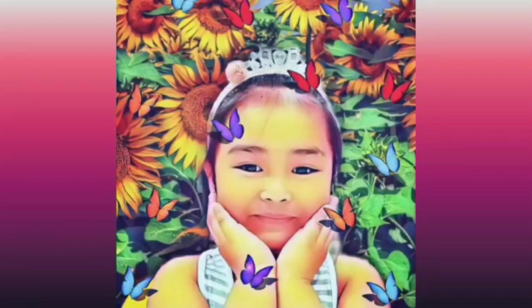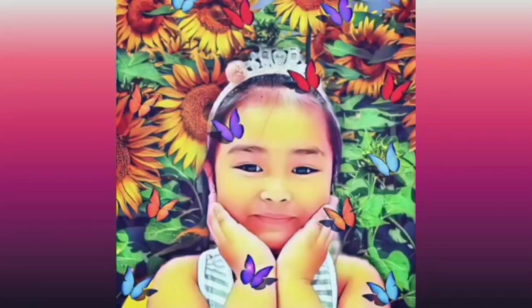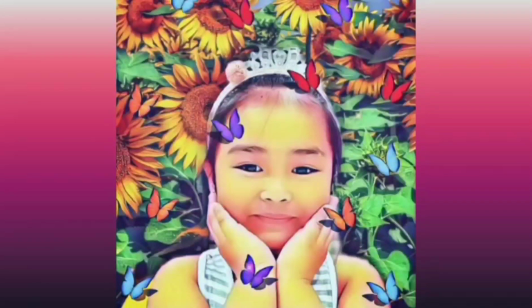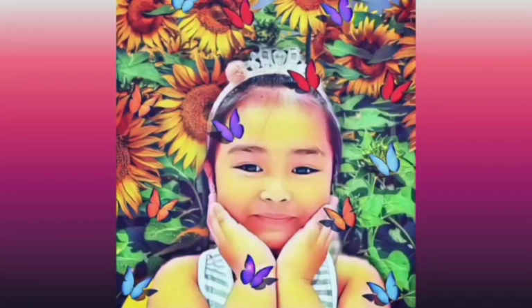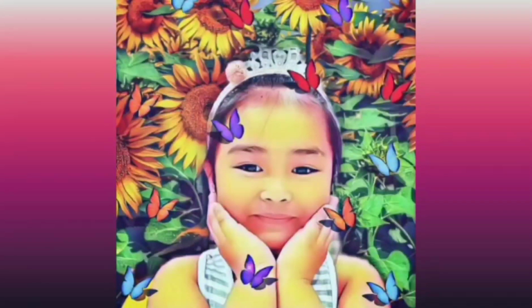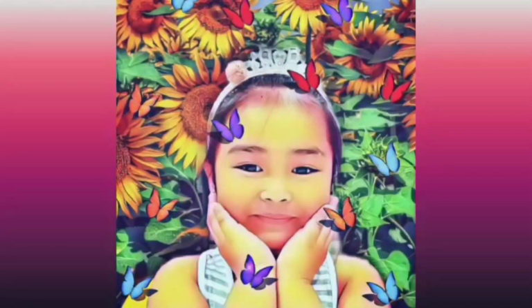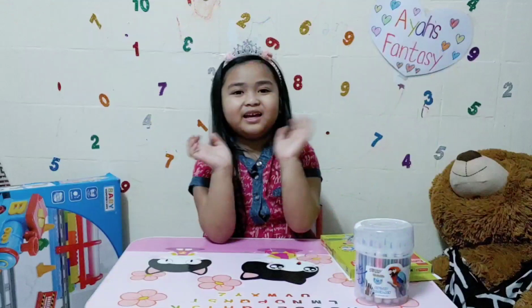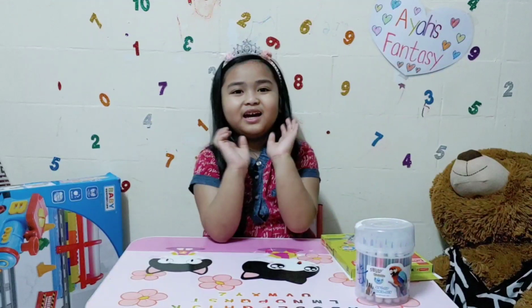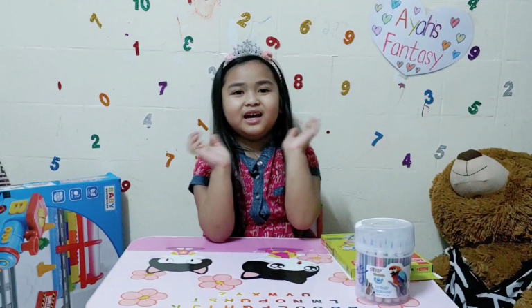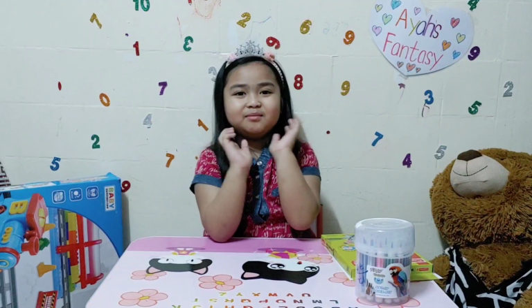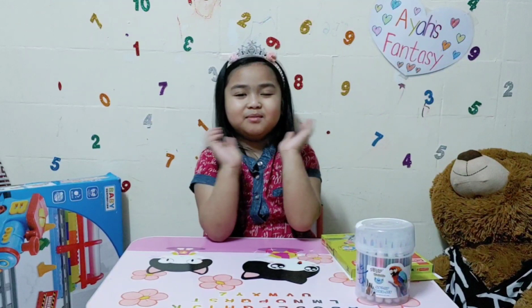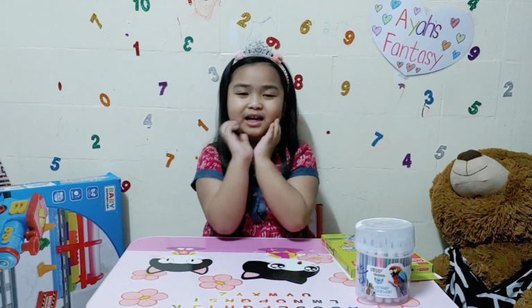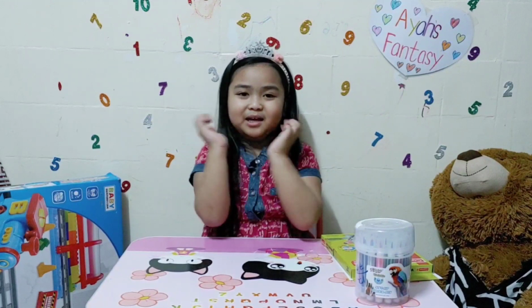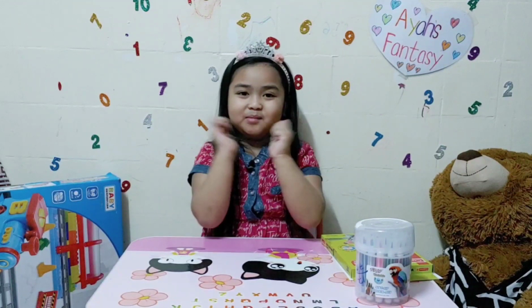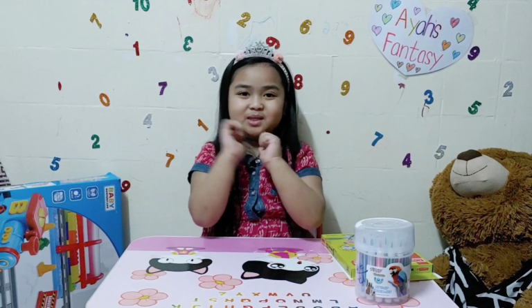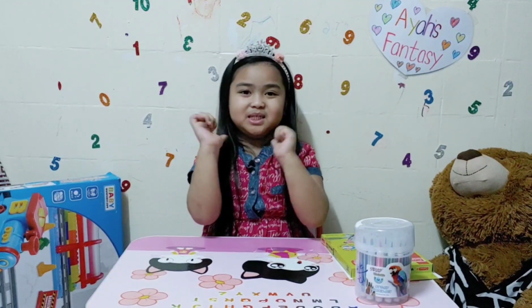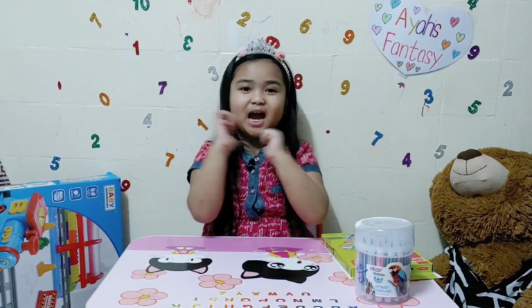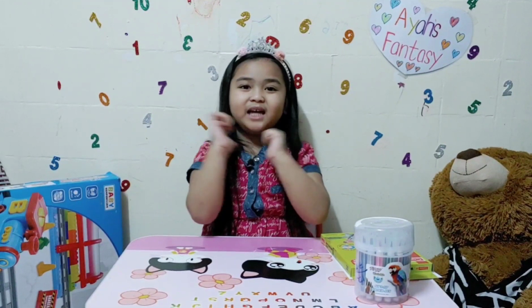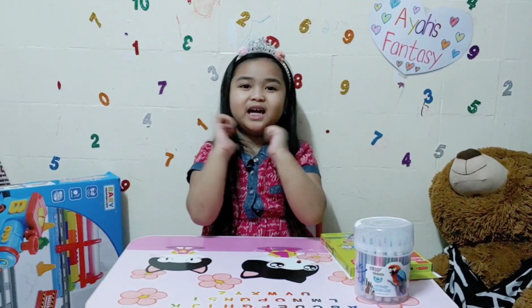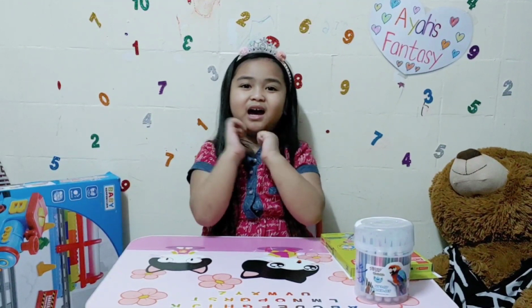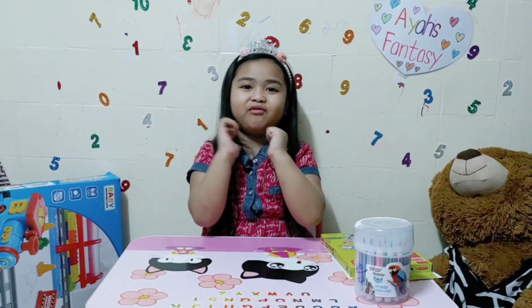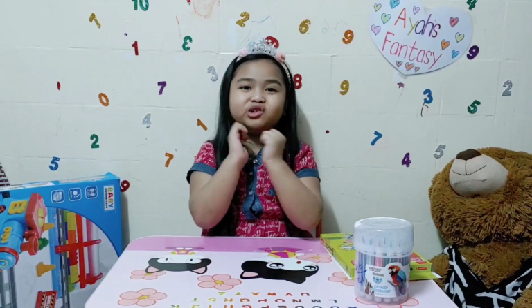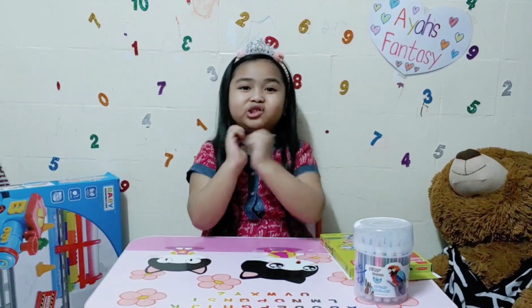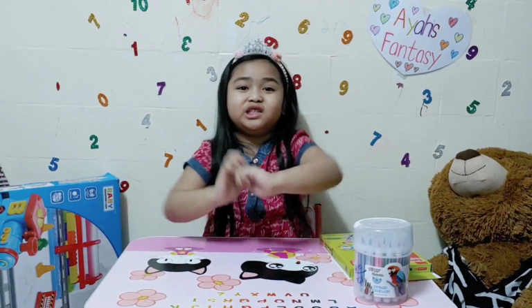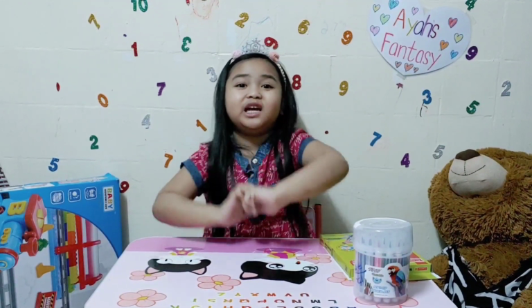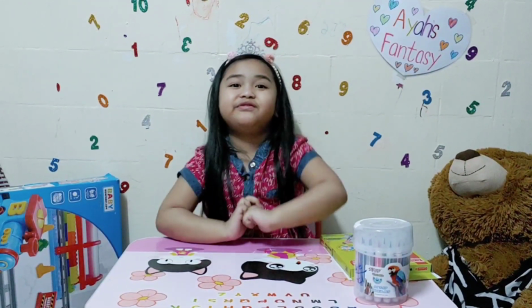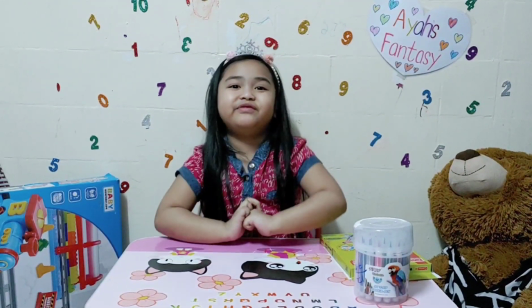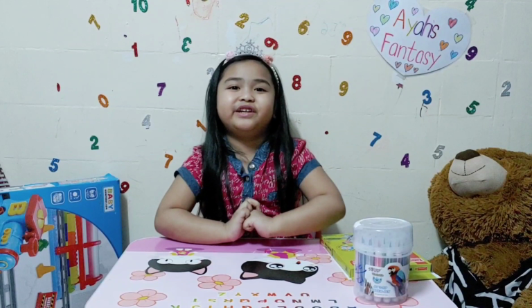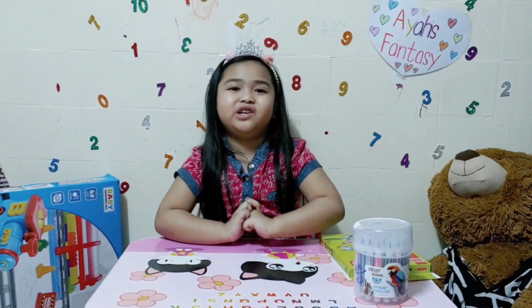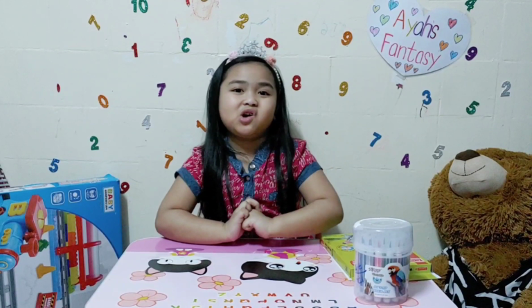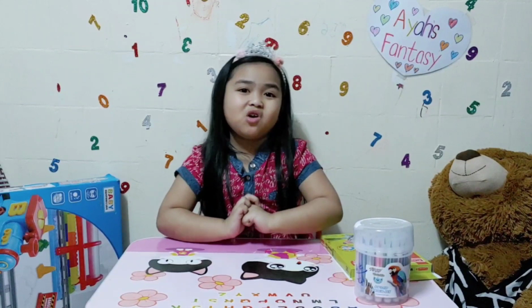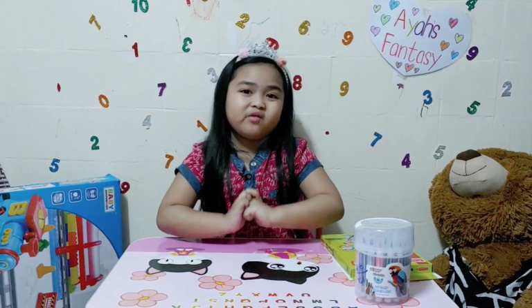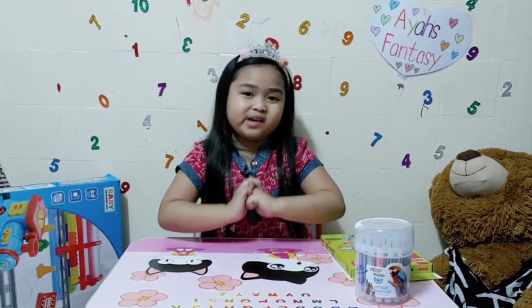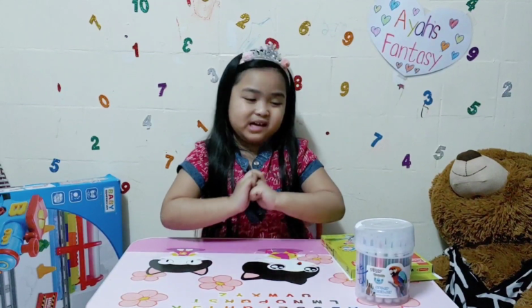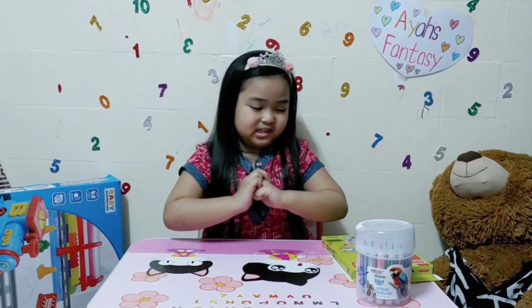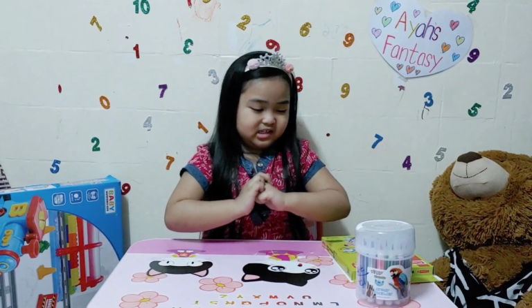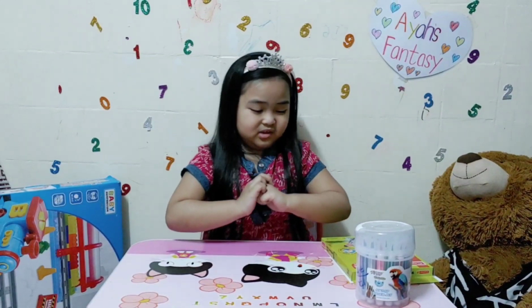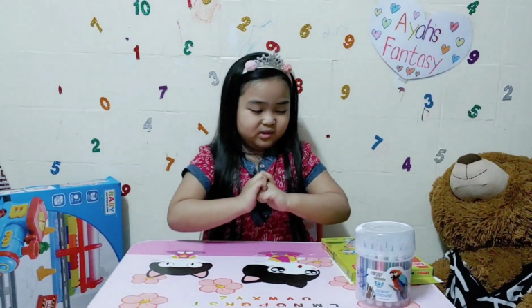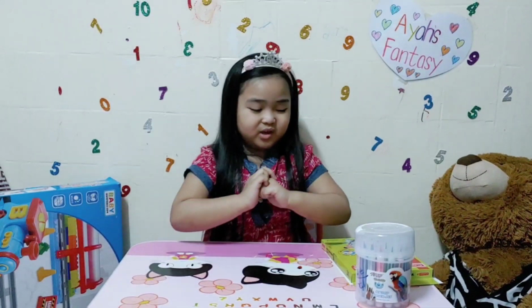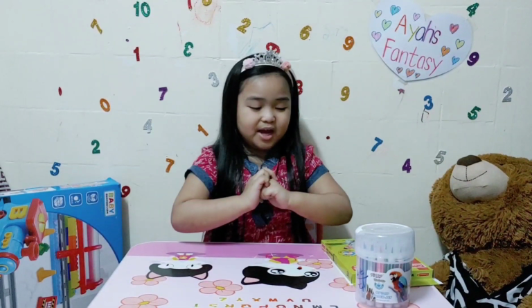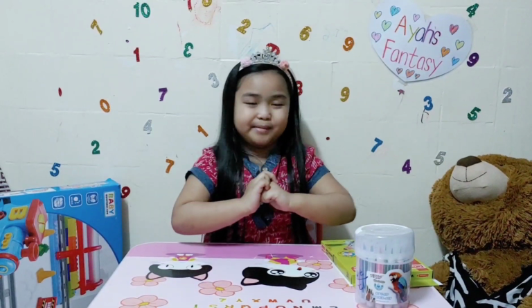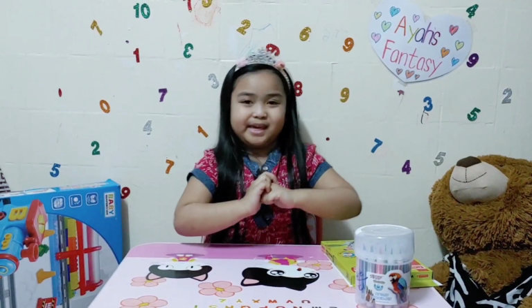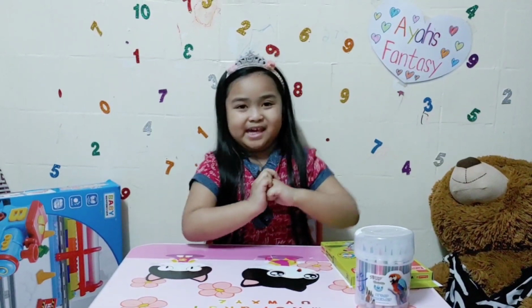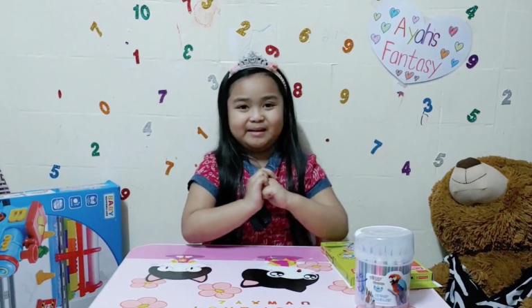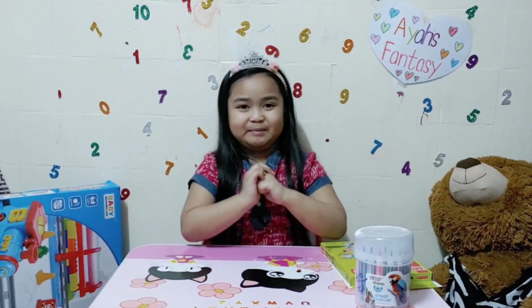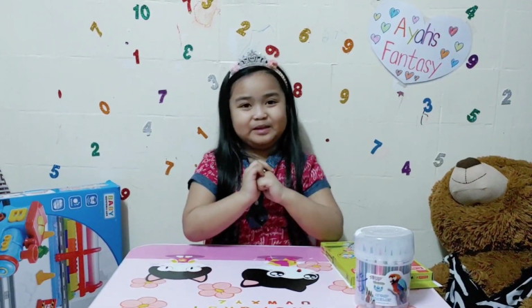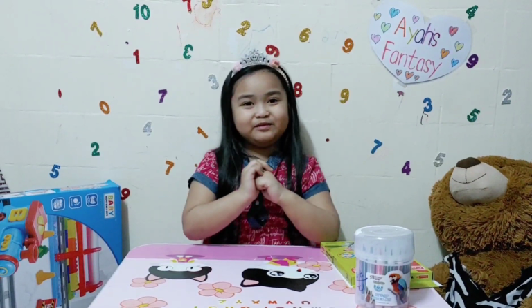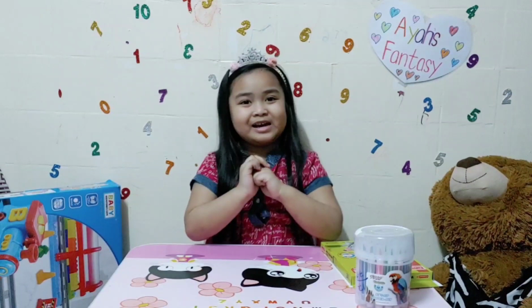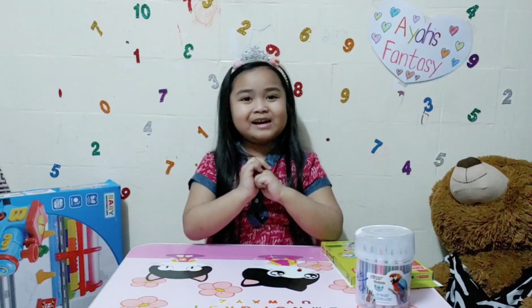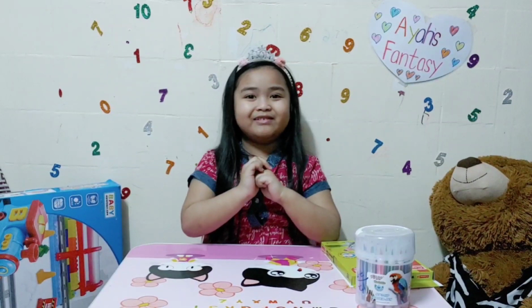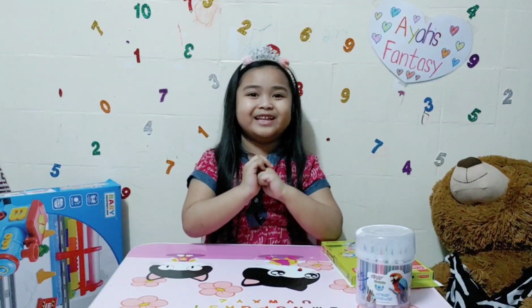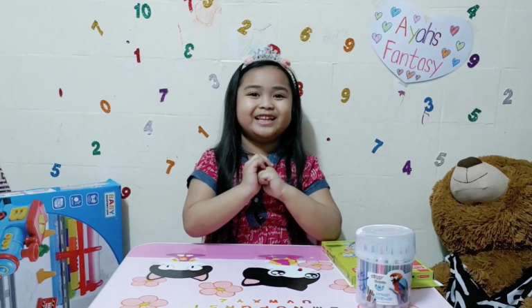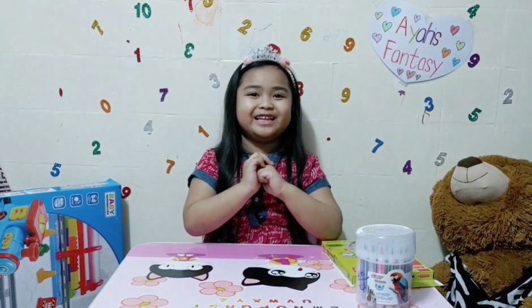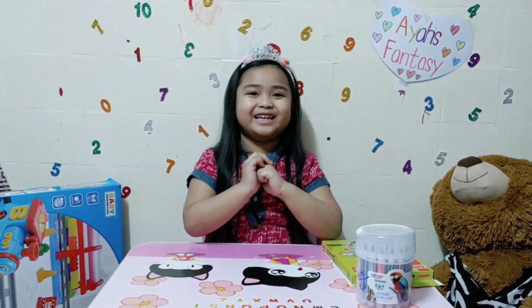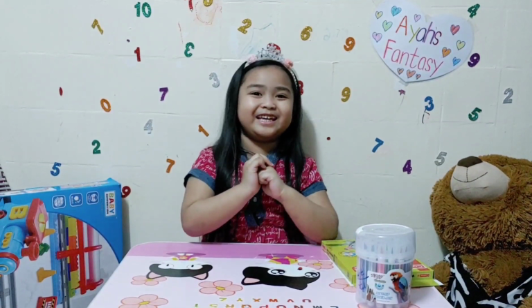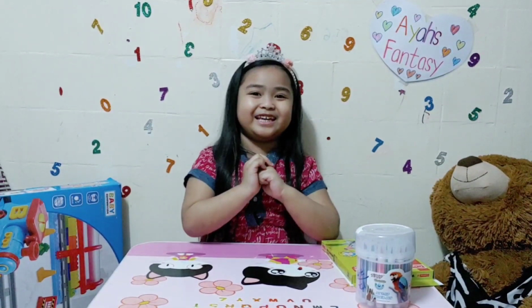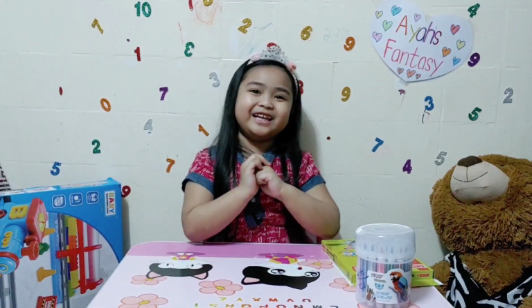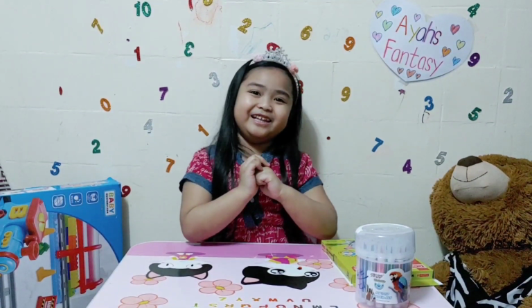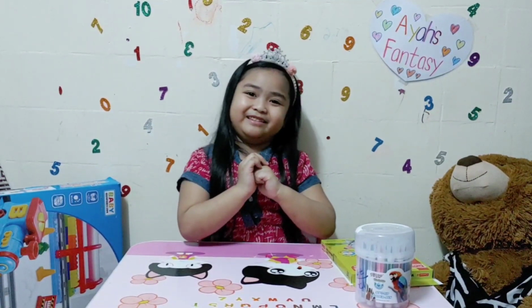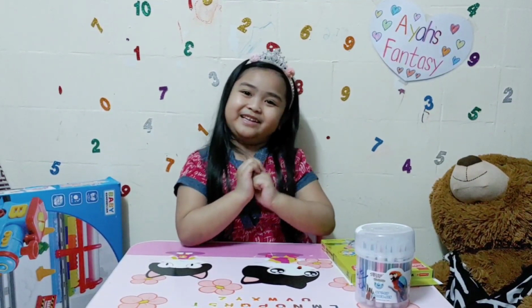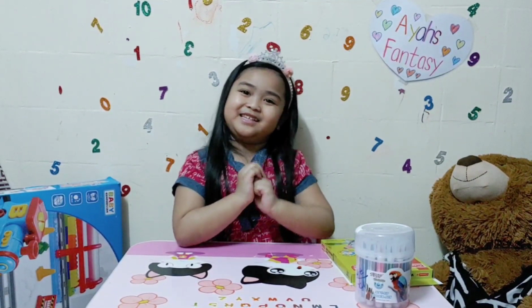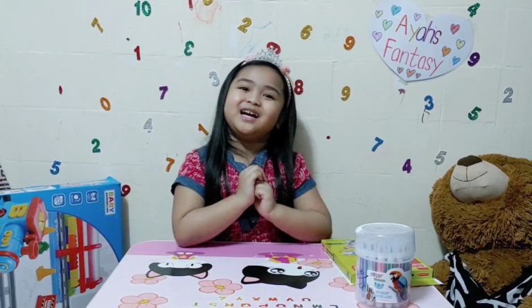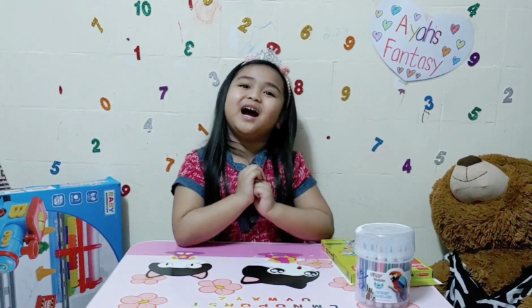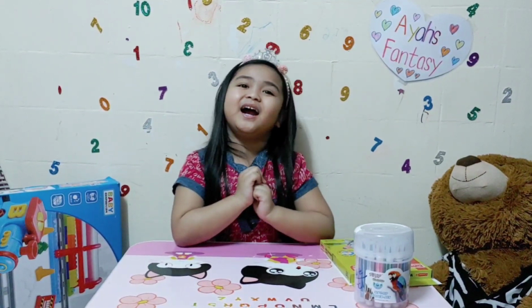Hi guys, my name is Aya. For today's video, we're going to the Growing Happy Family. Let's start!